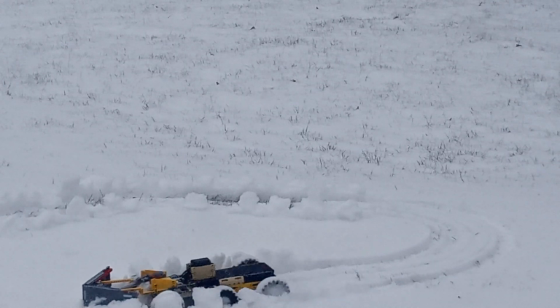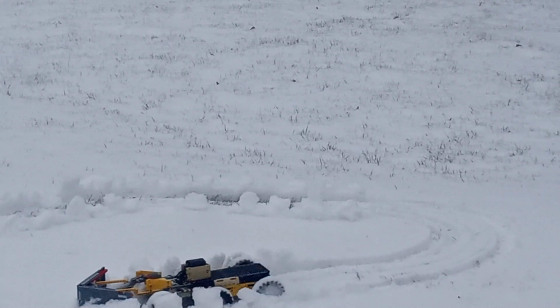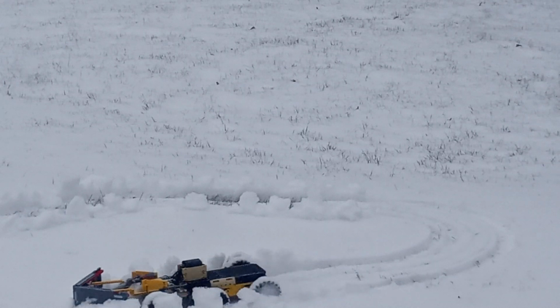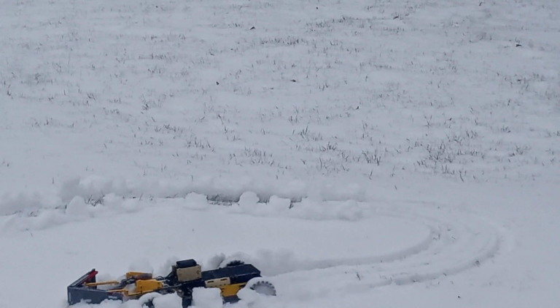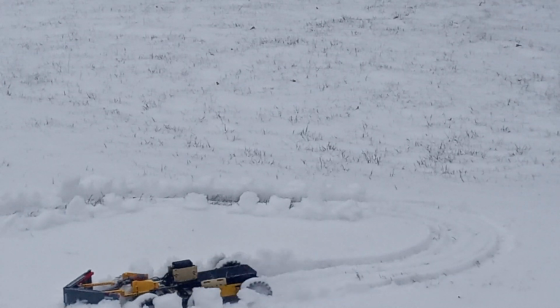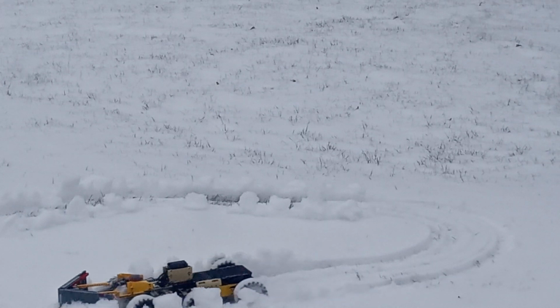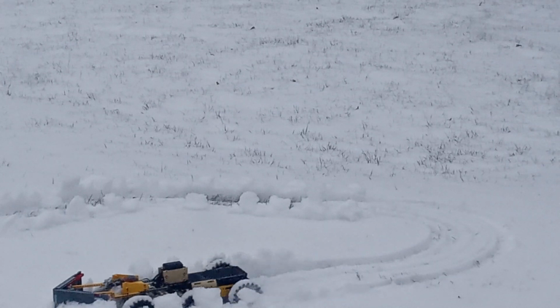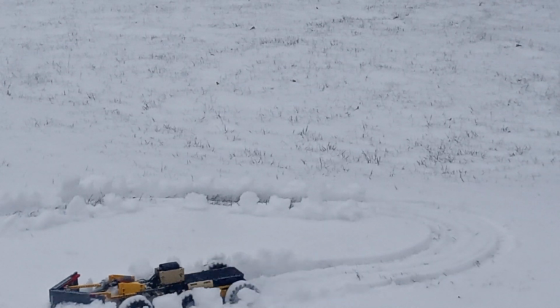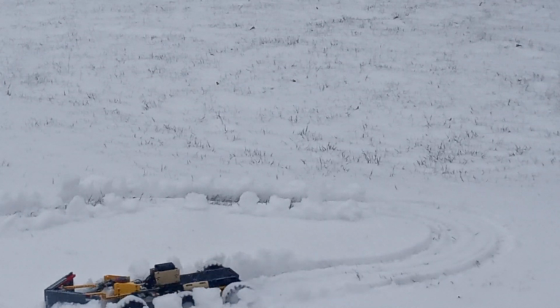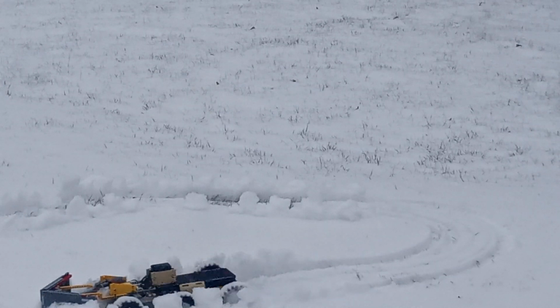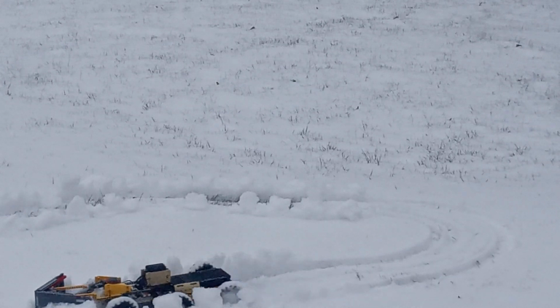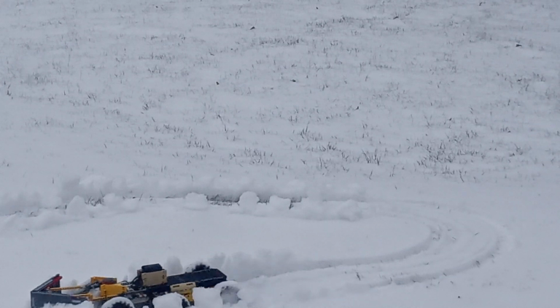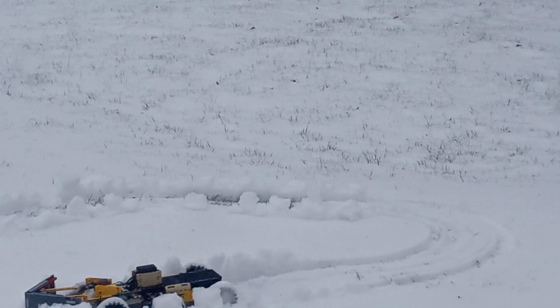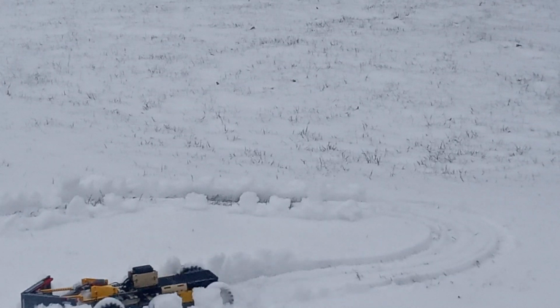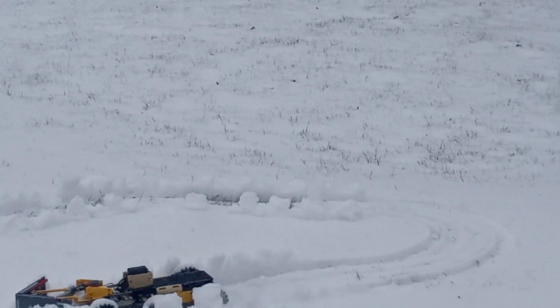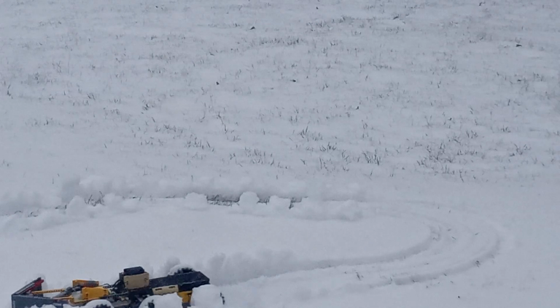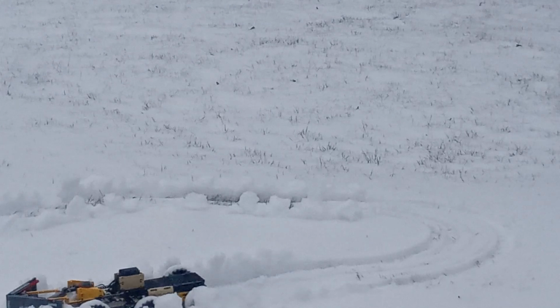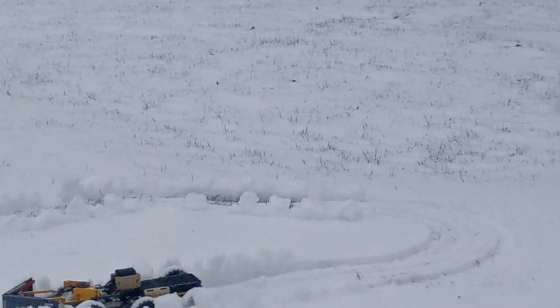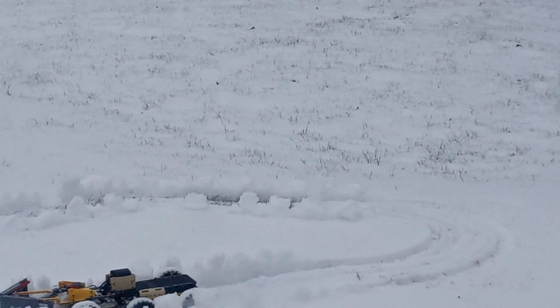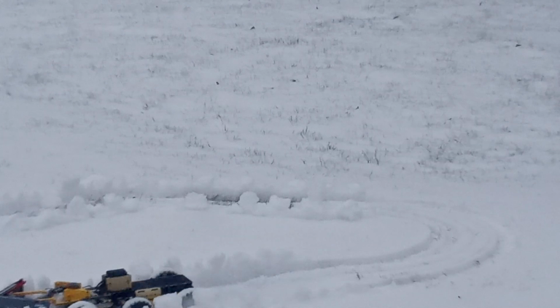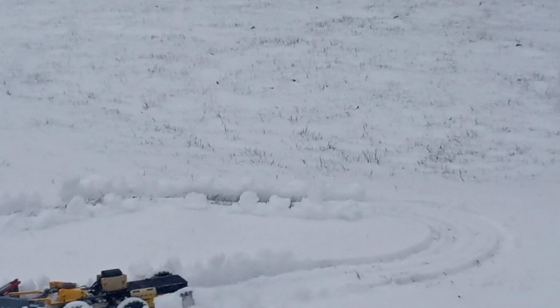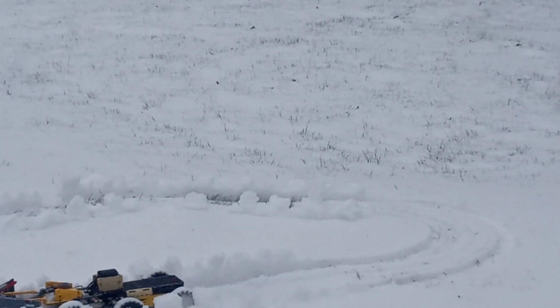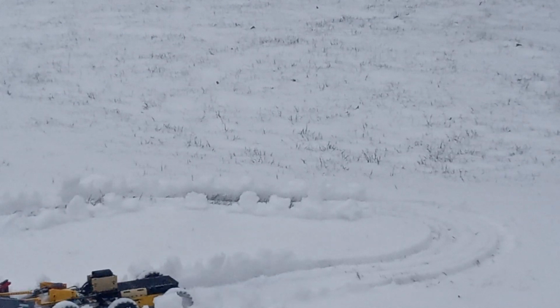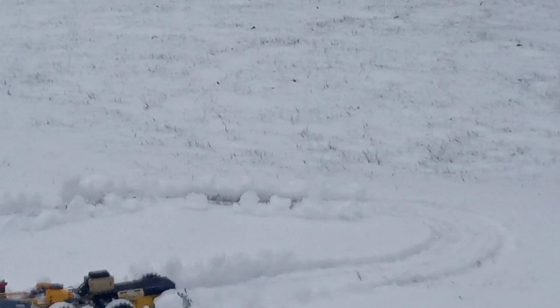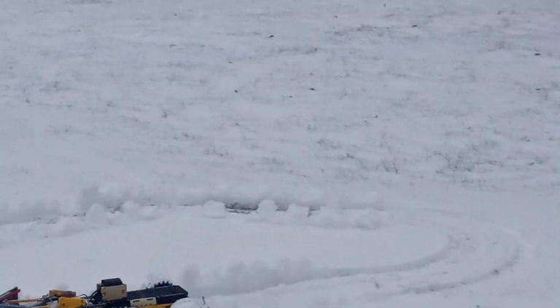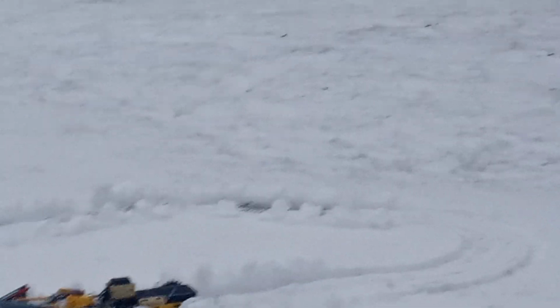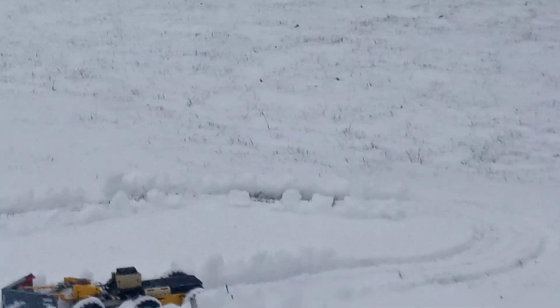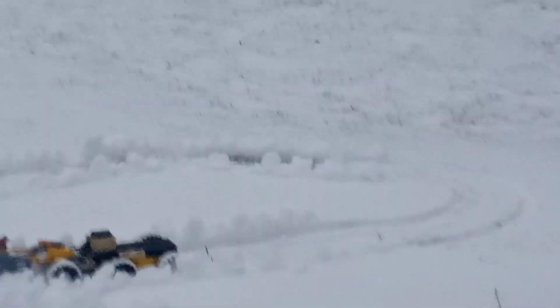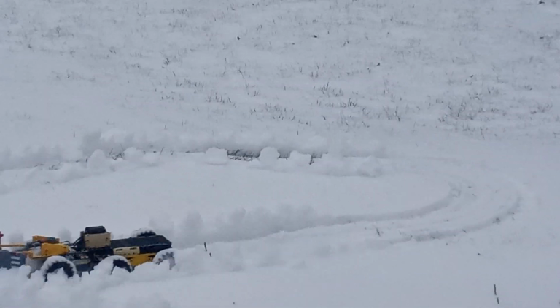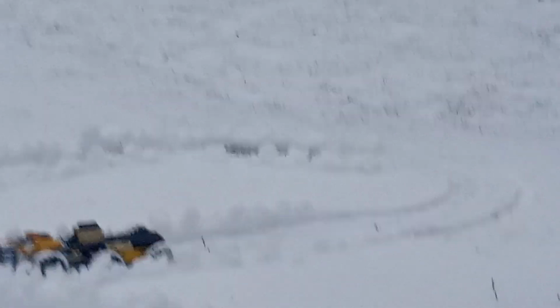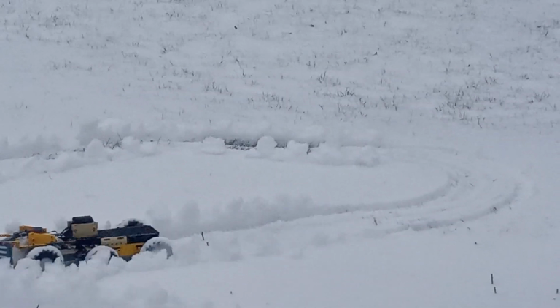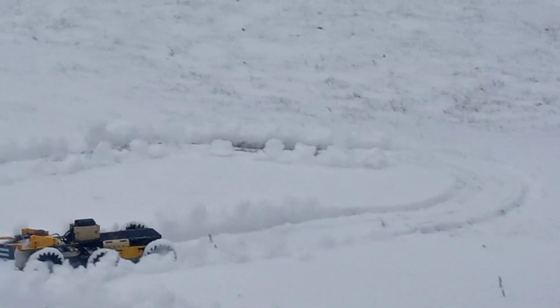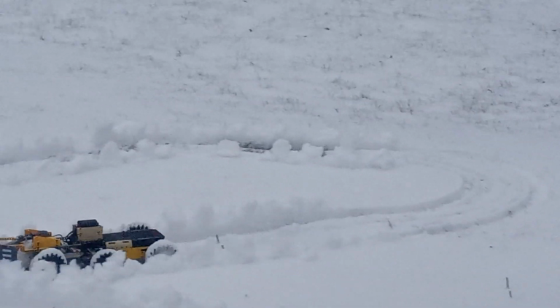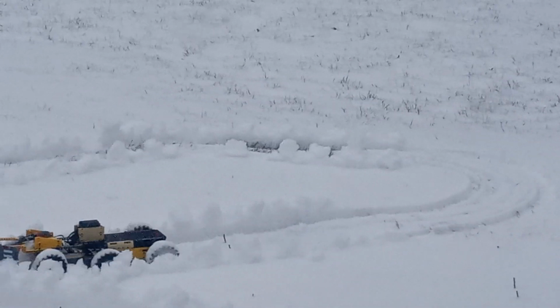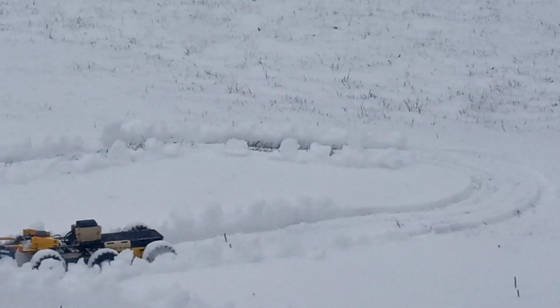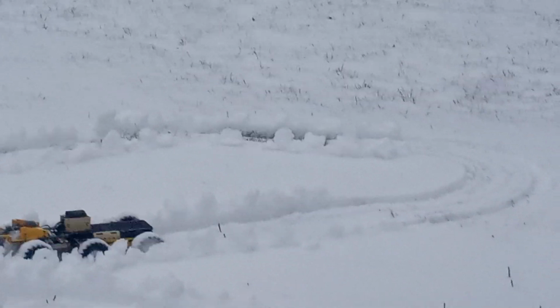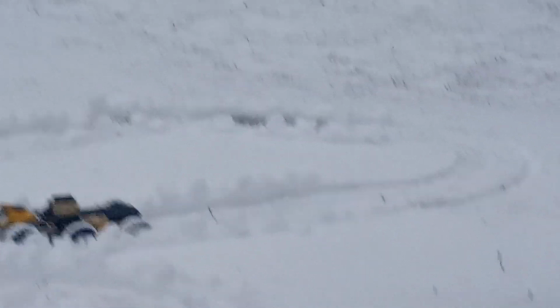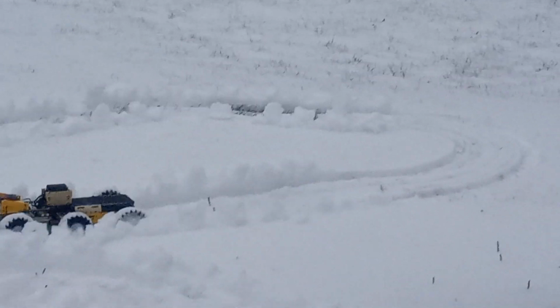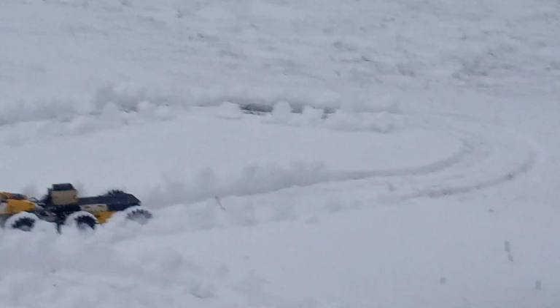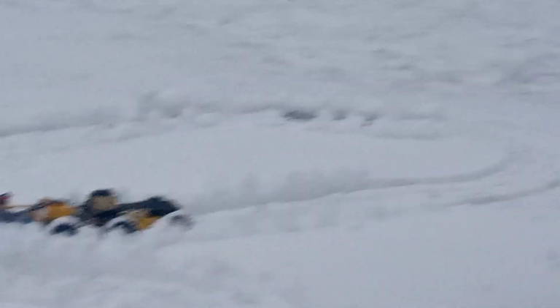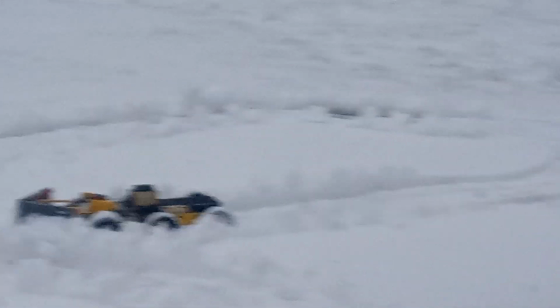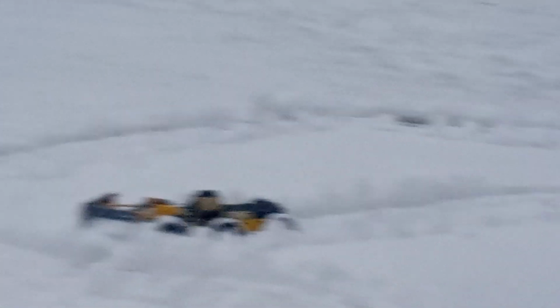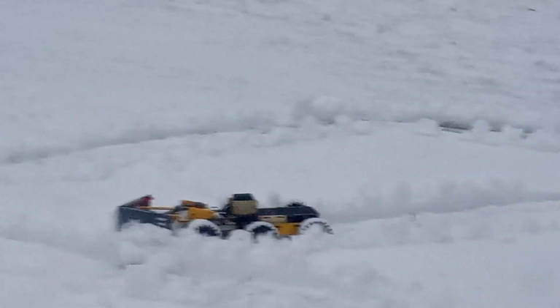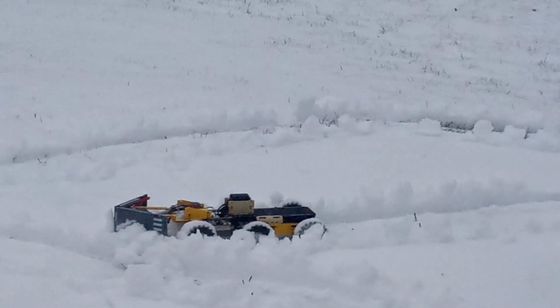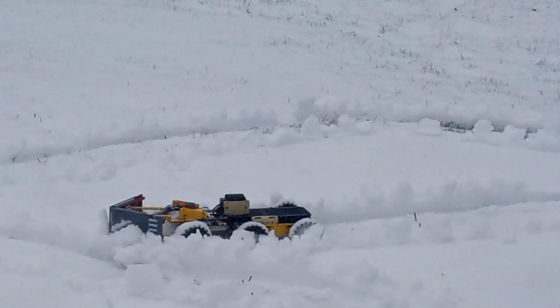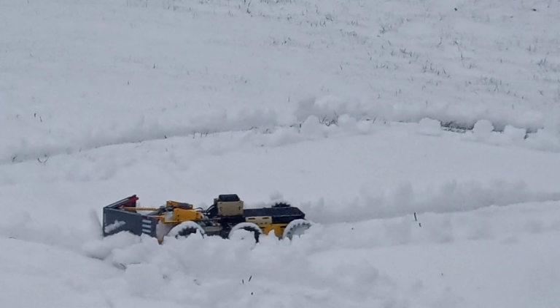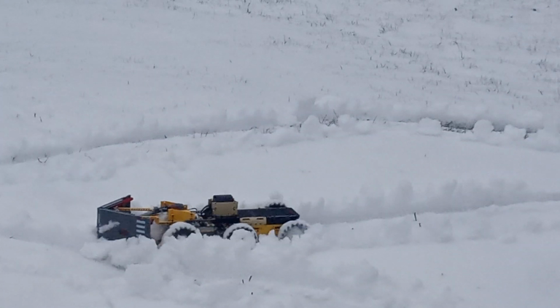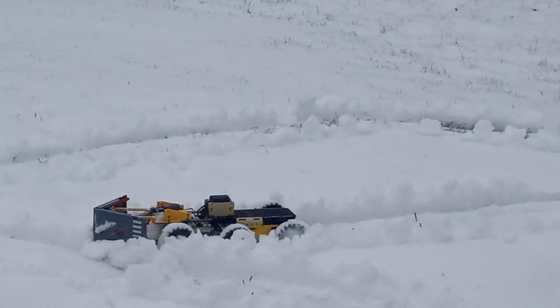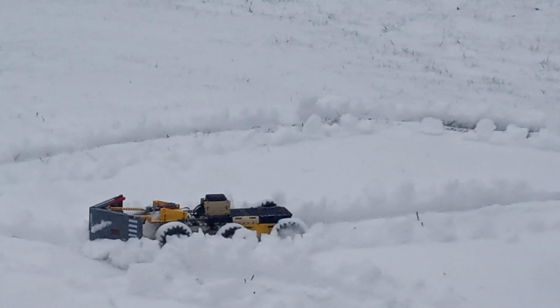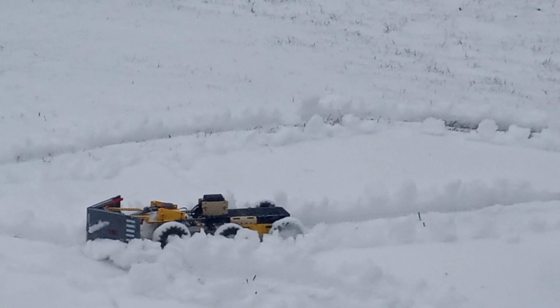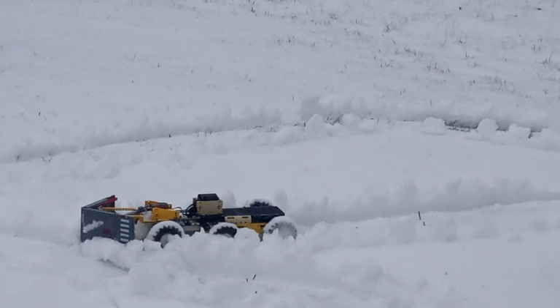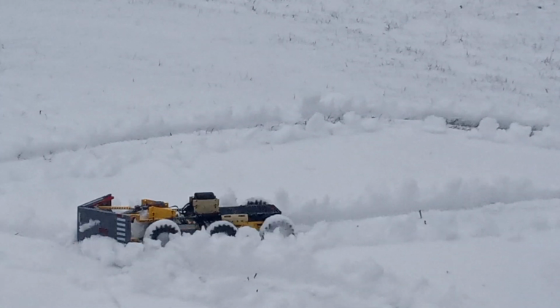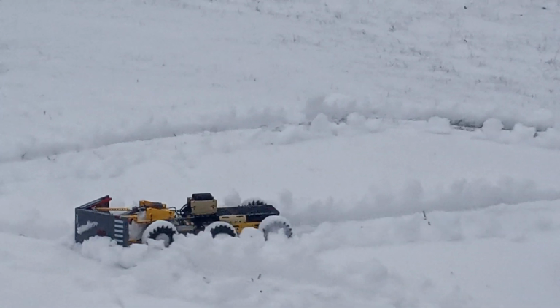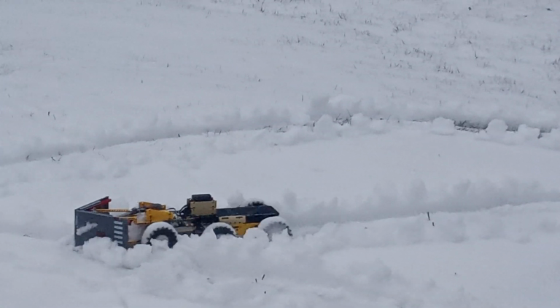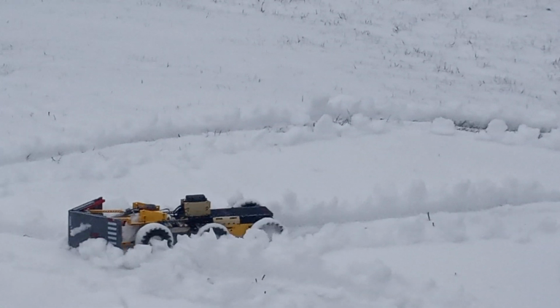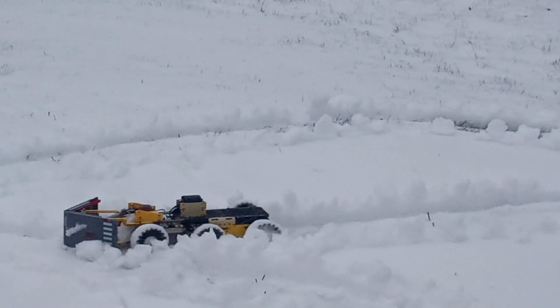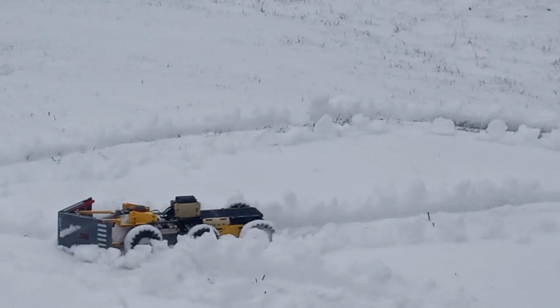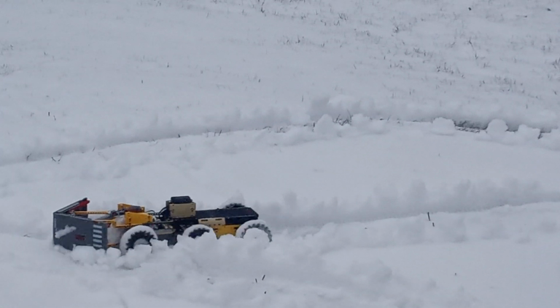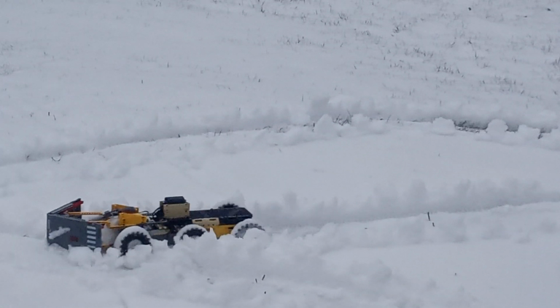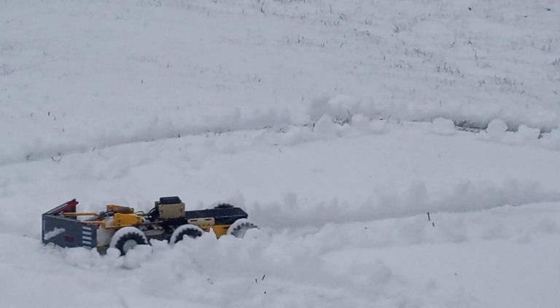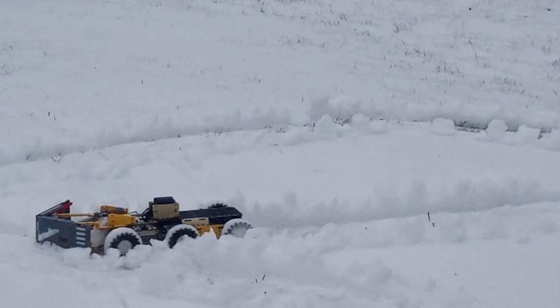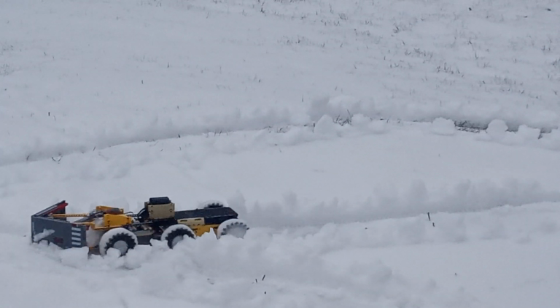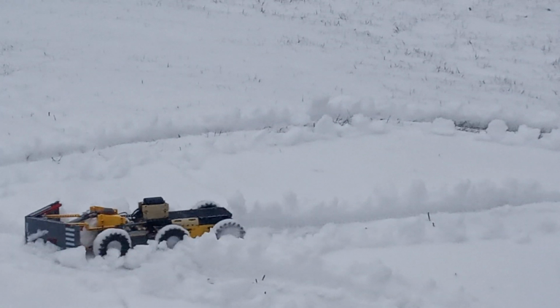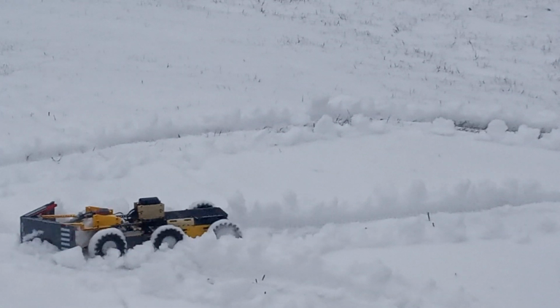Oh no! The tree is starting to roll! Oh no! The tree is starting to roll! Yay! Yippee!